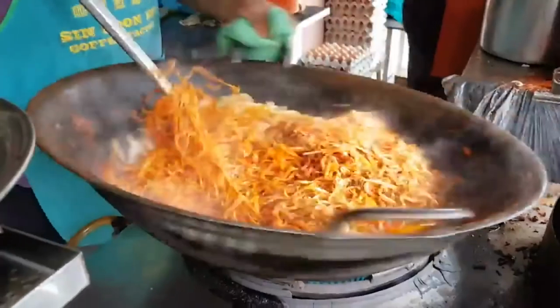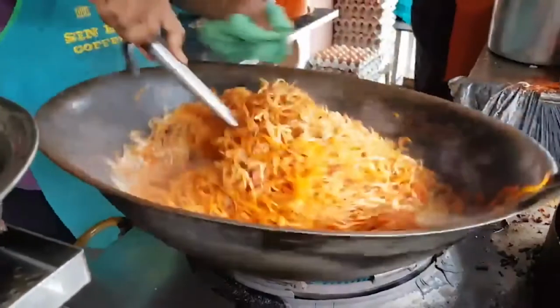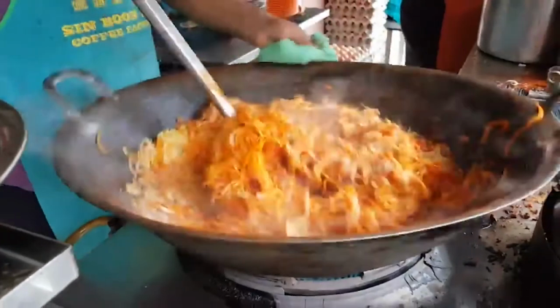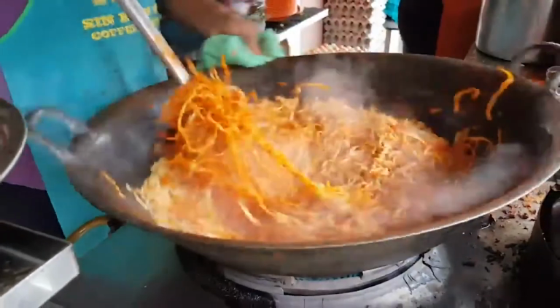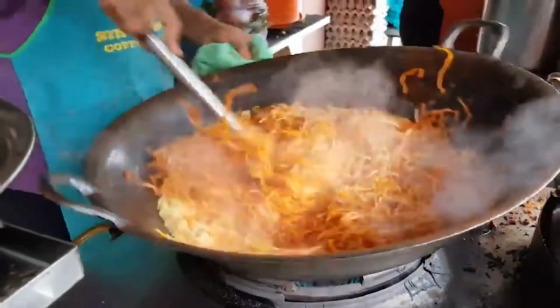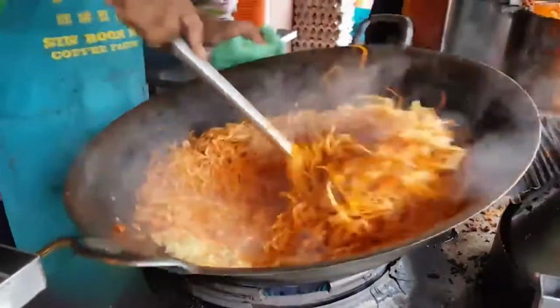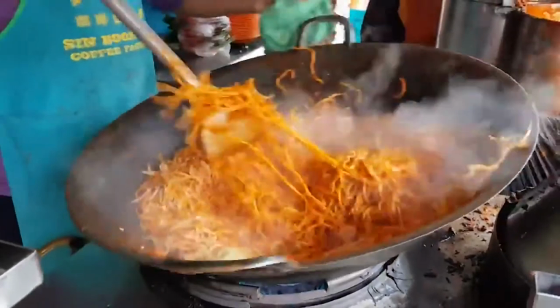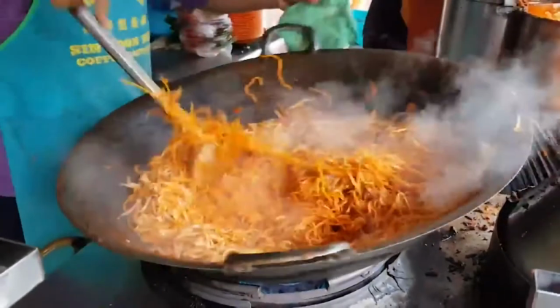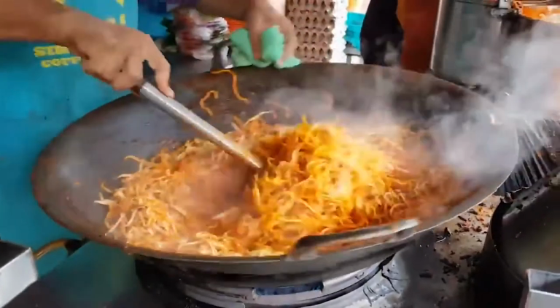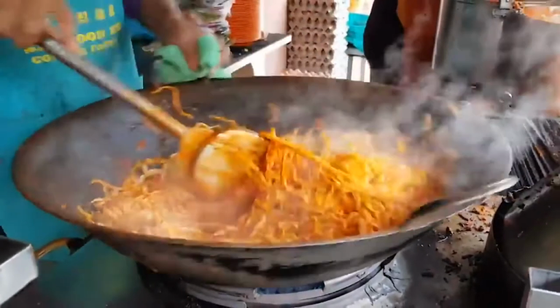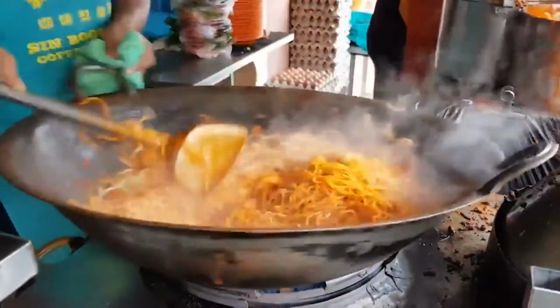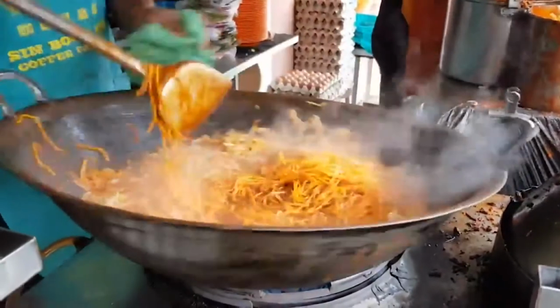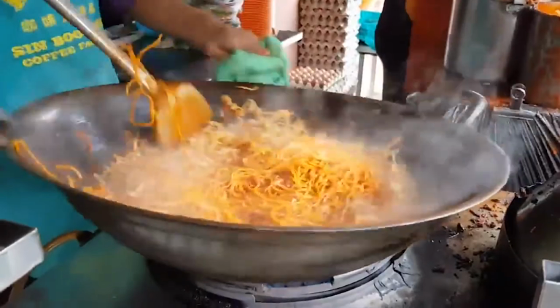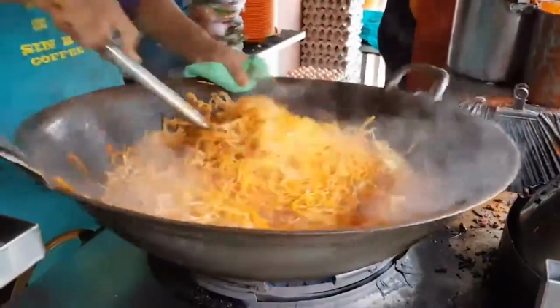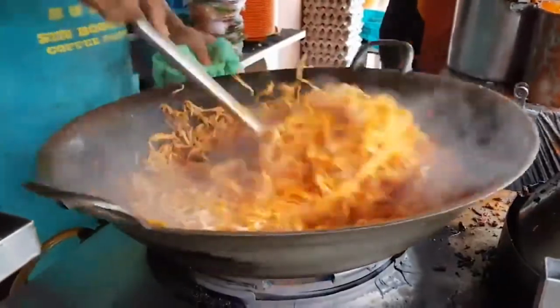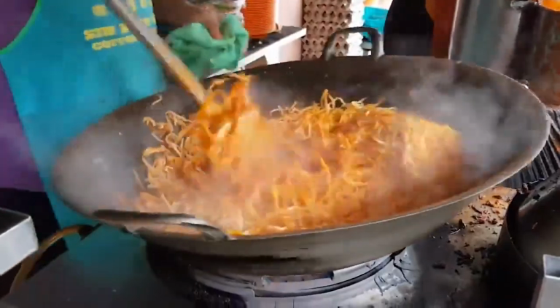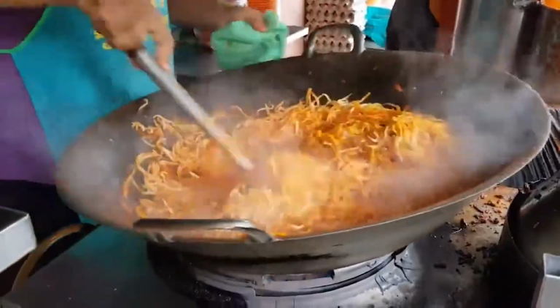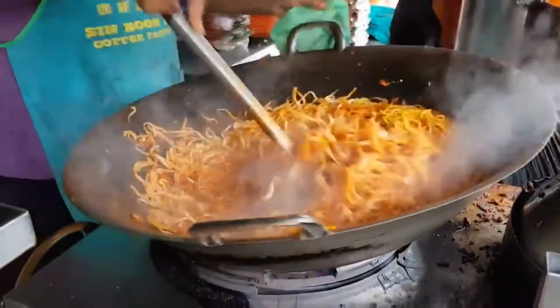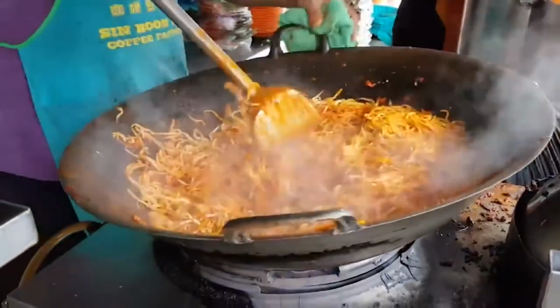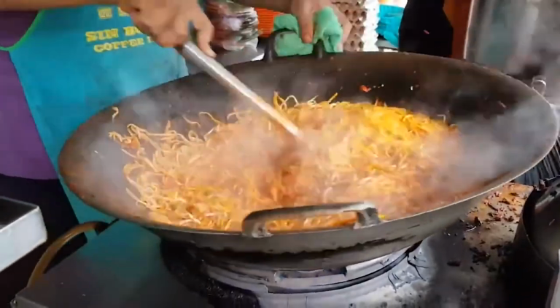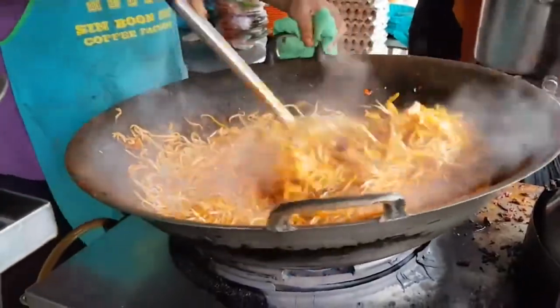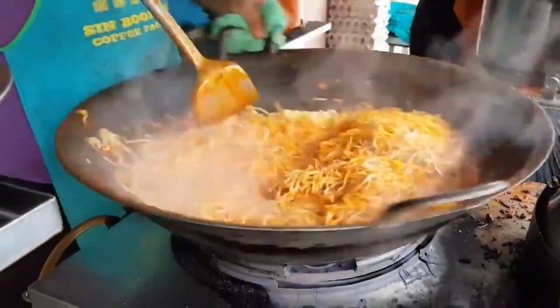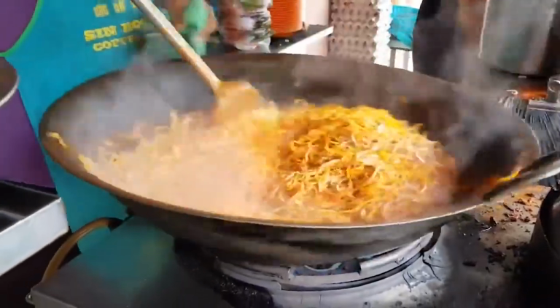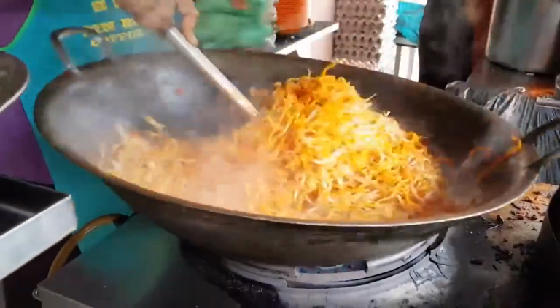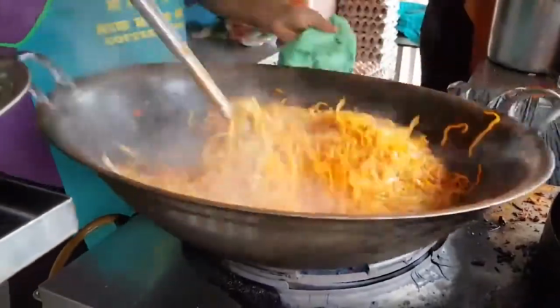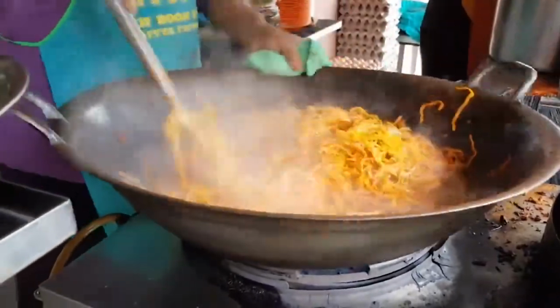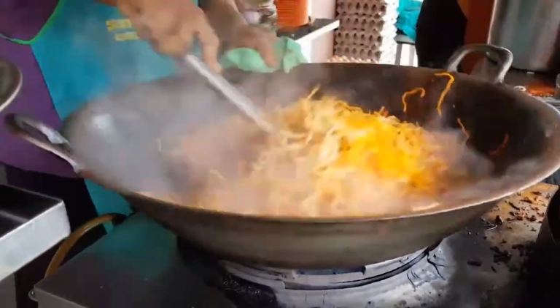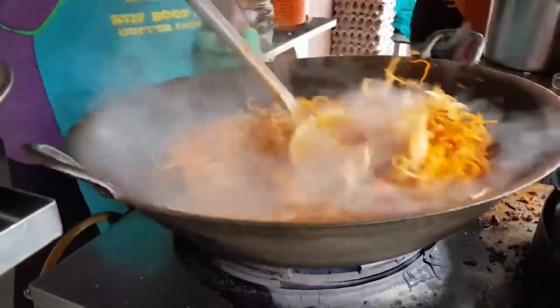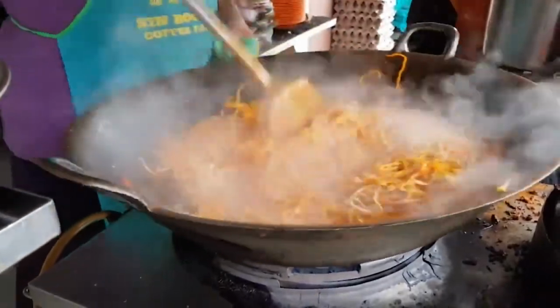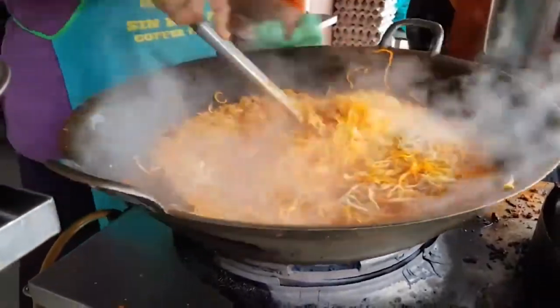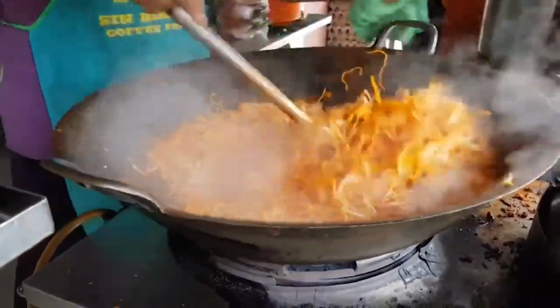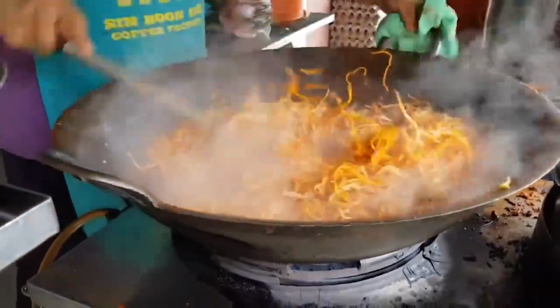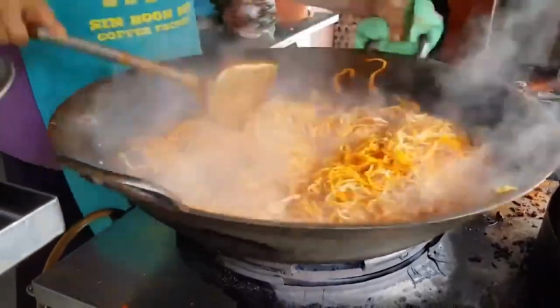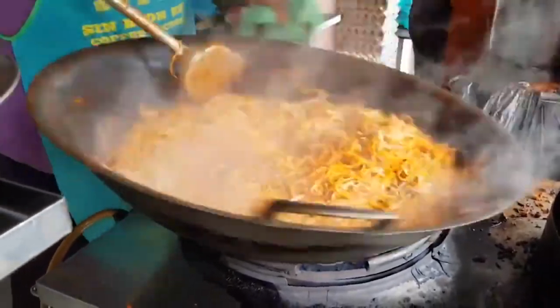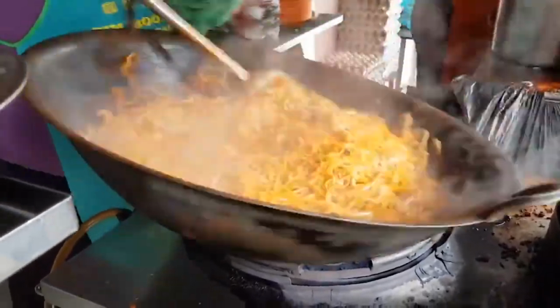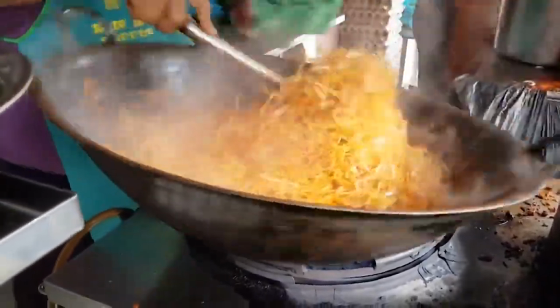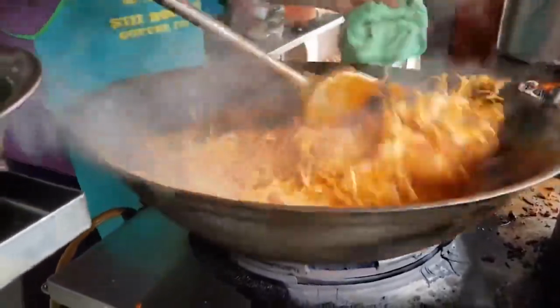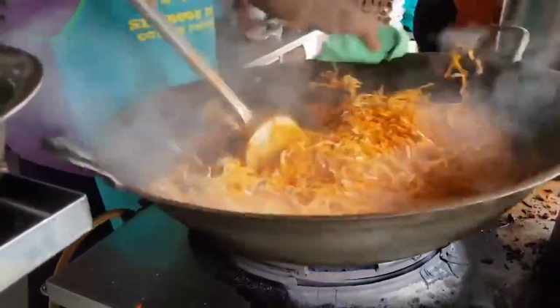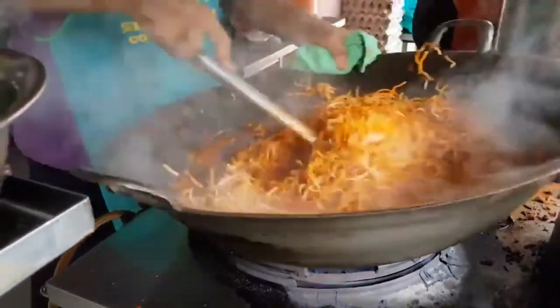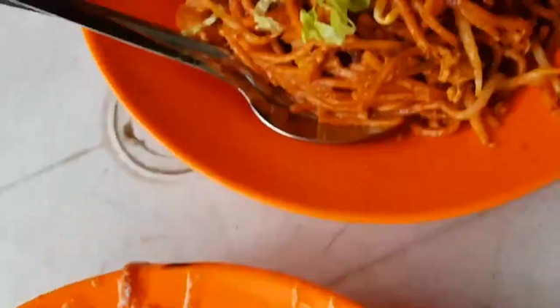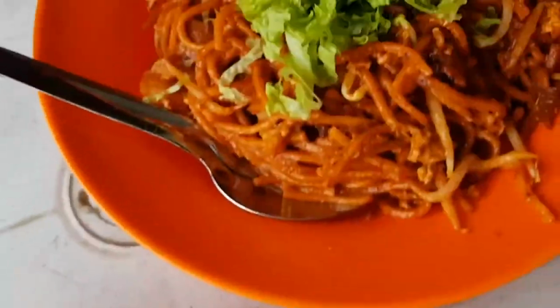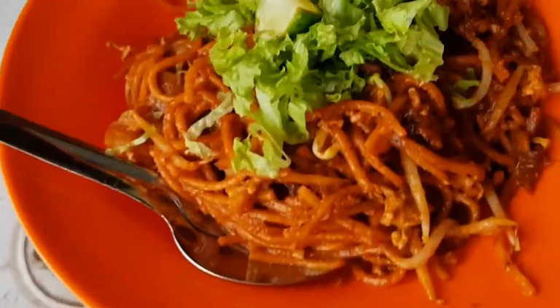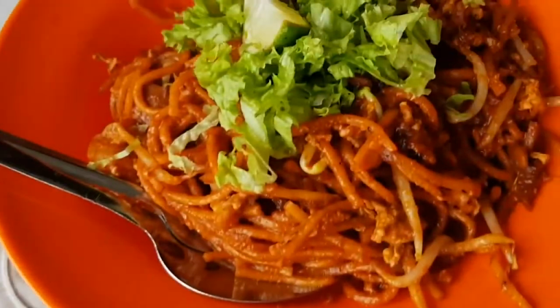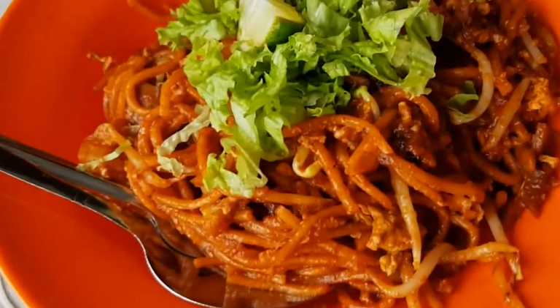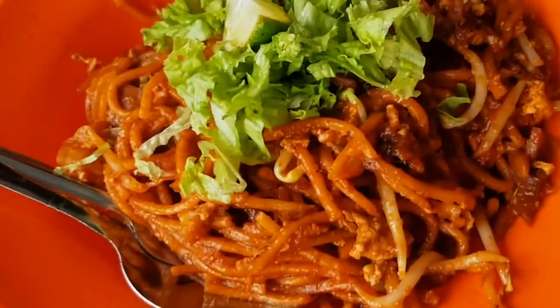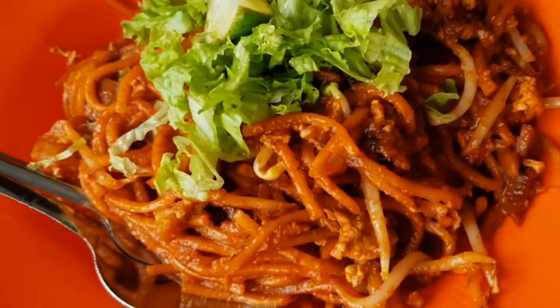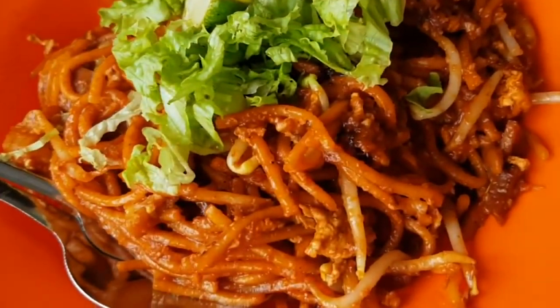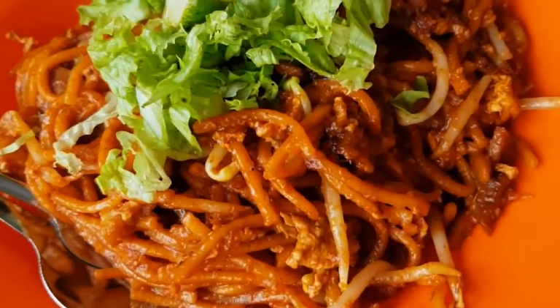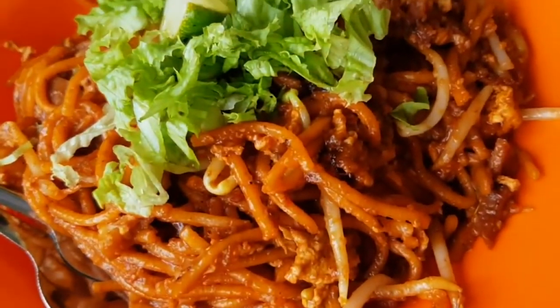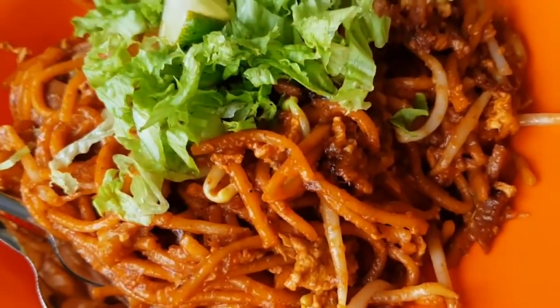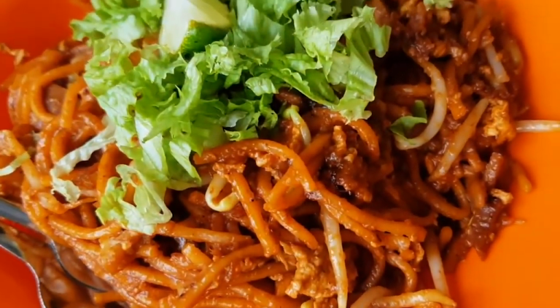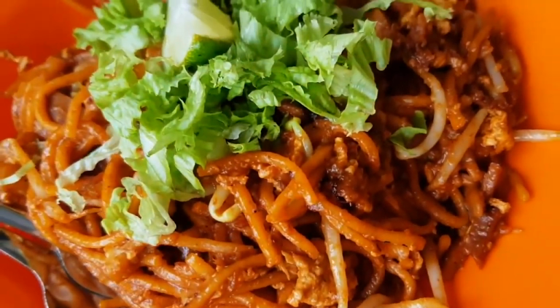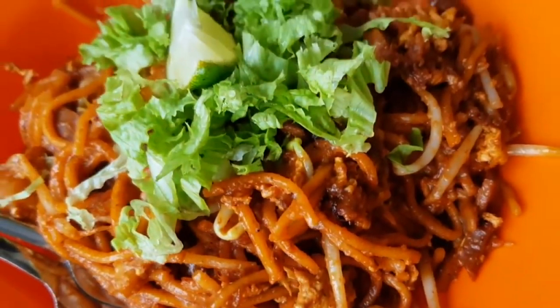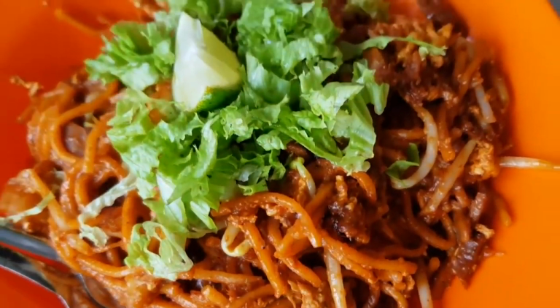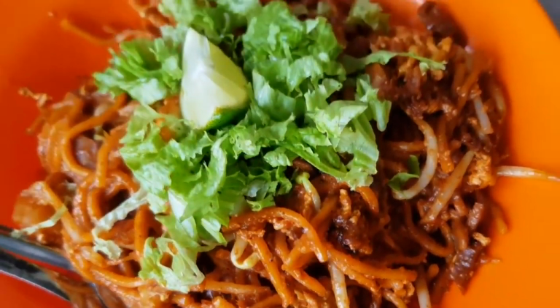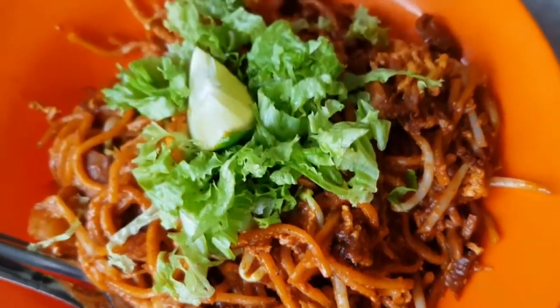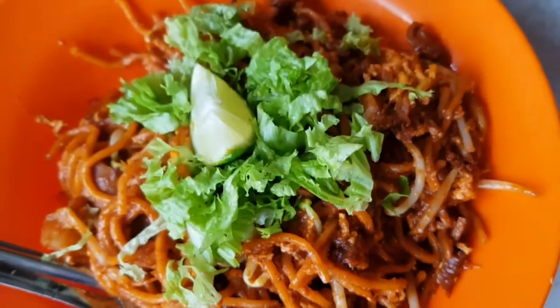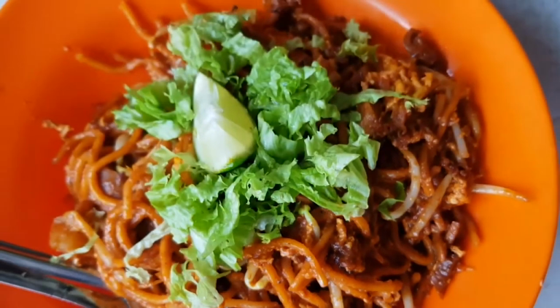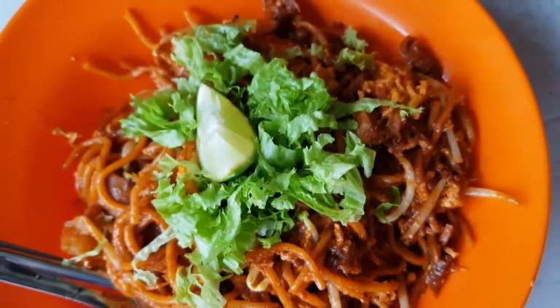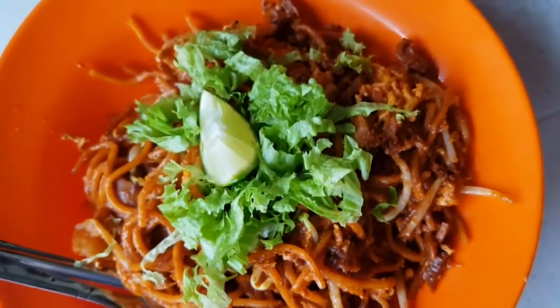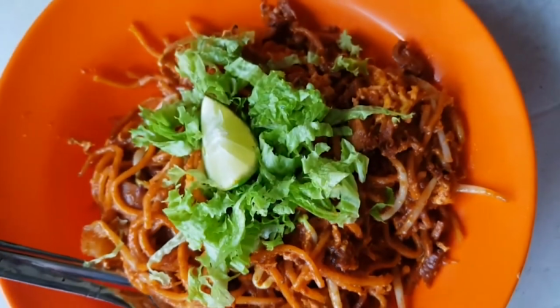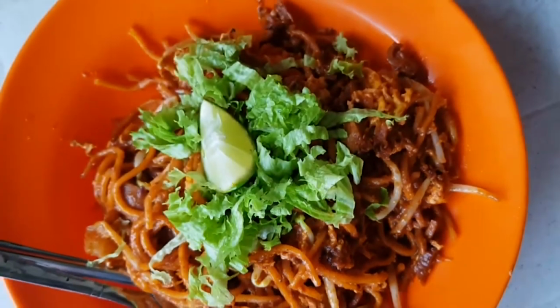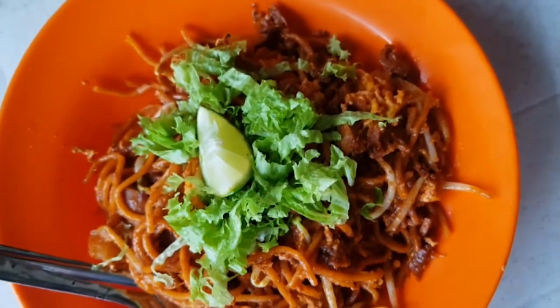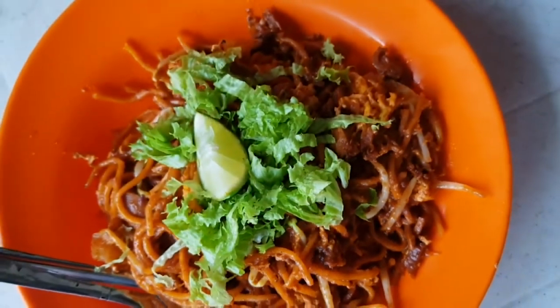I ate an amazing mamak mee goreng and mee rebus in Burma Road. Here's a look at the hawker cooking his famous mee goreng.